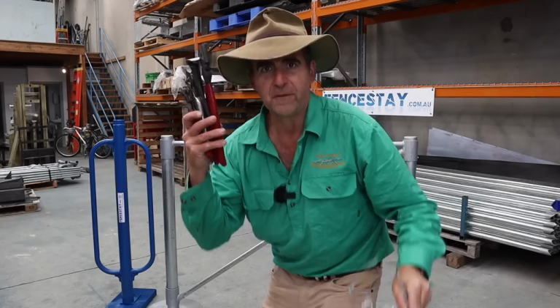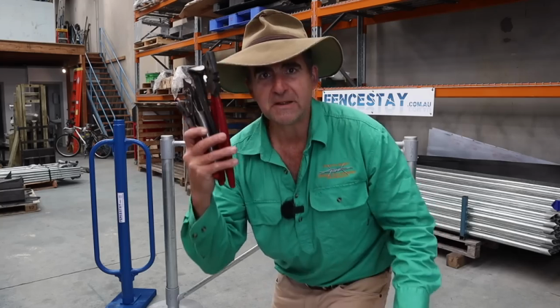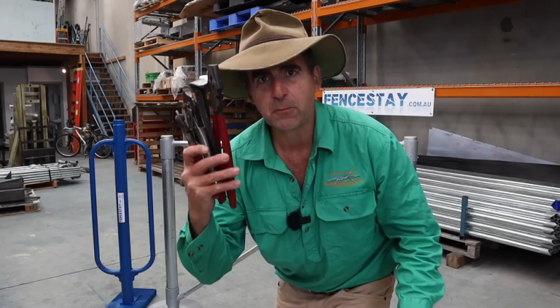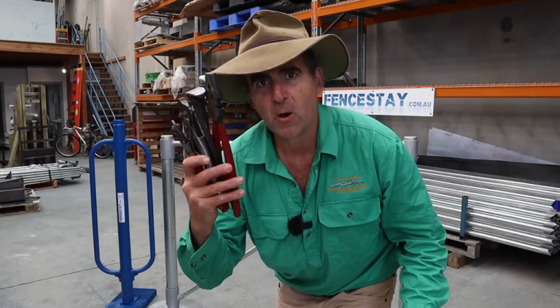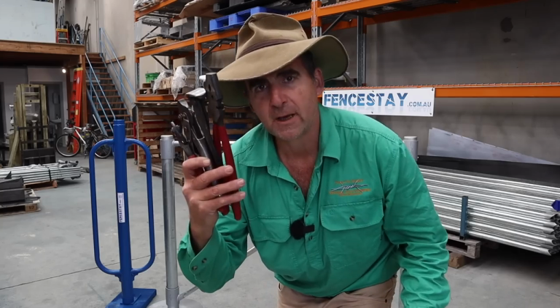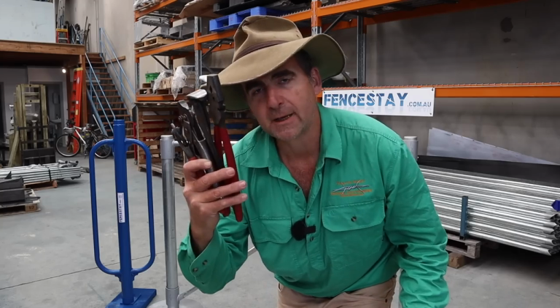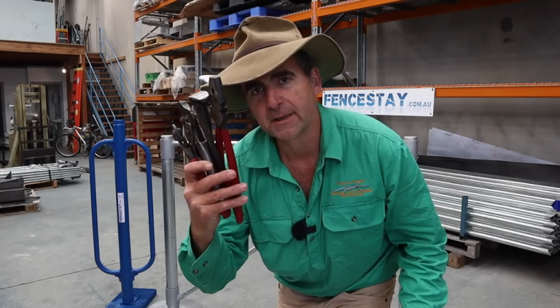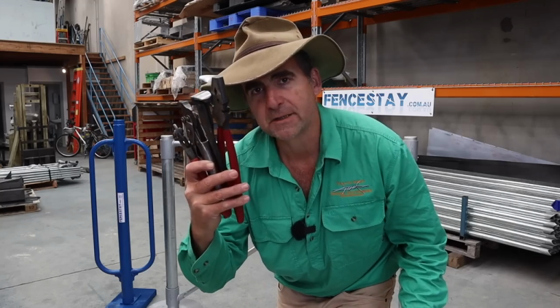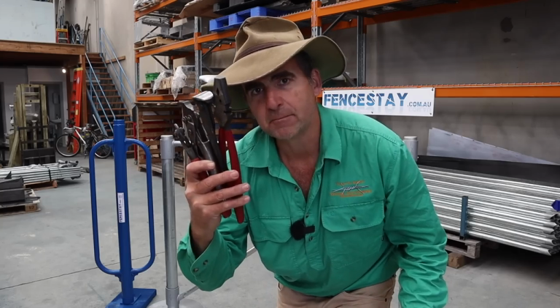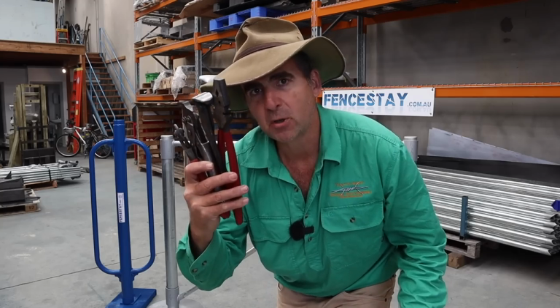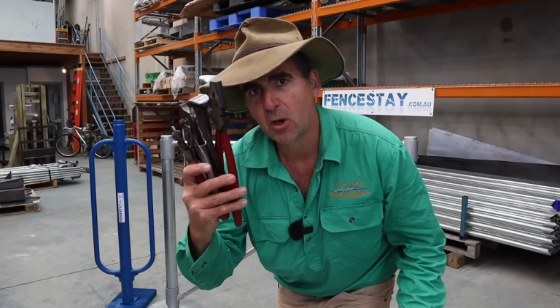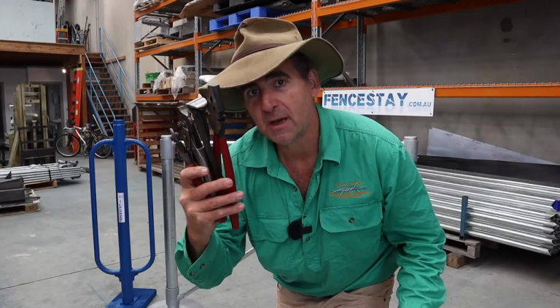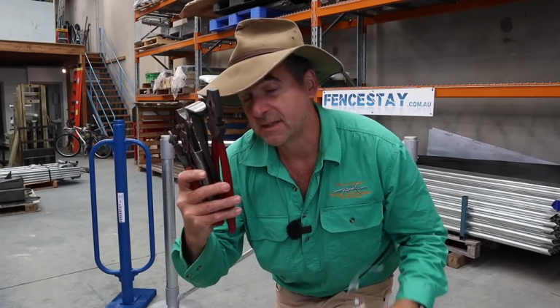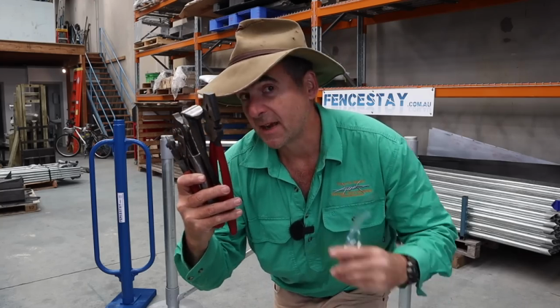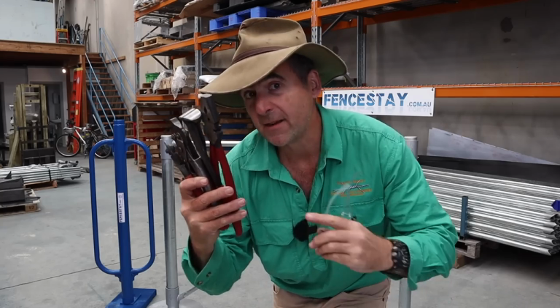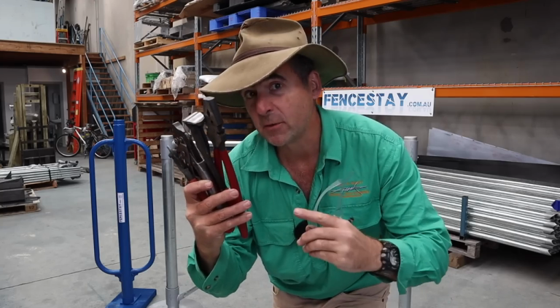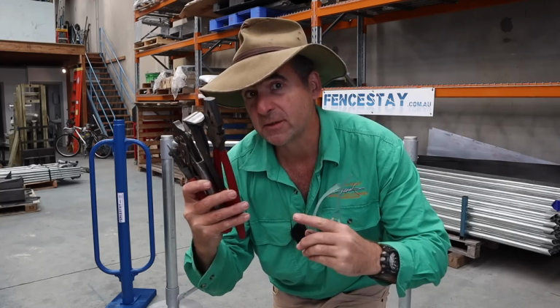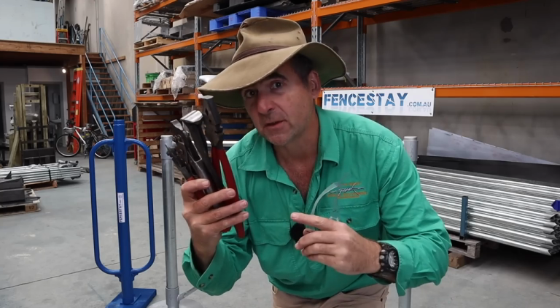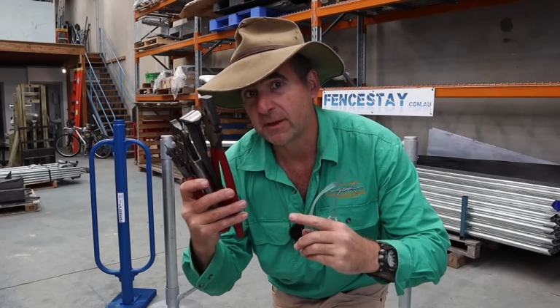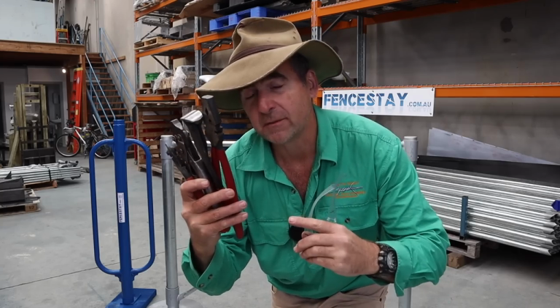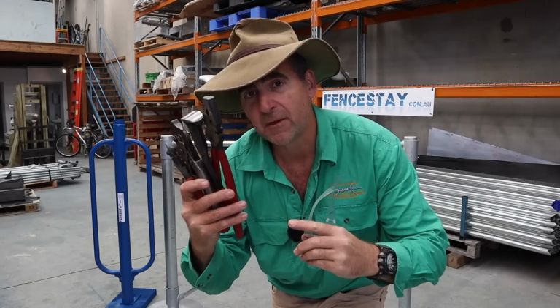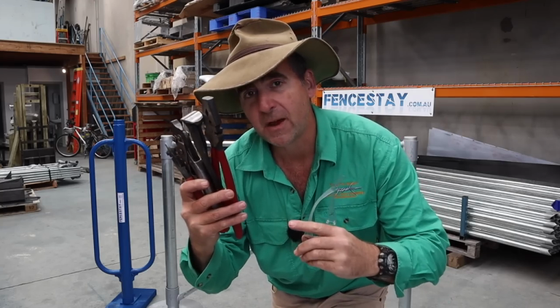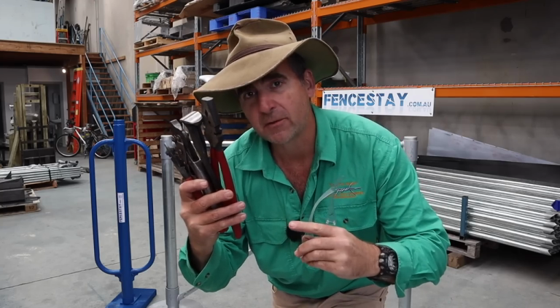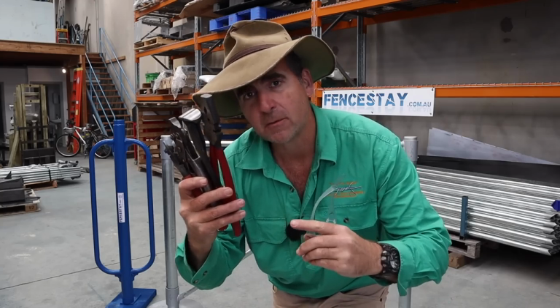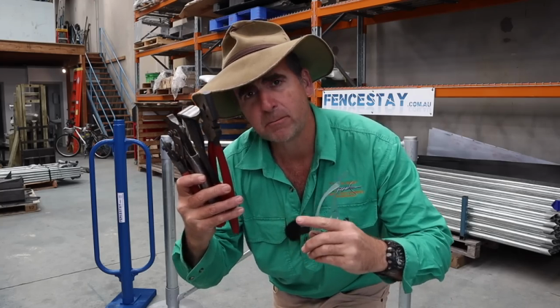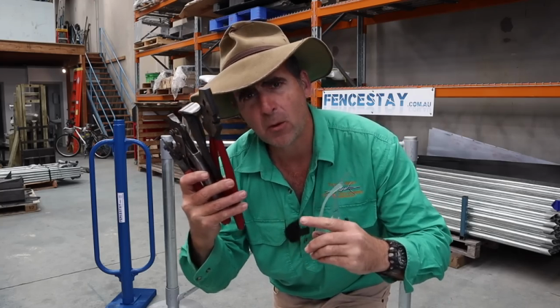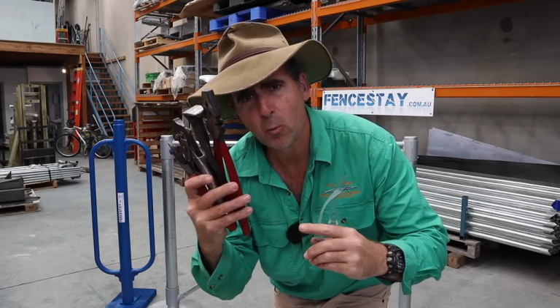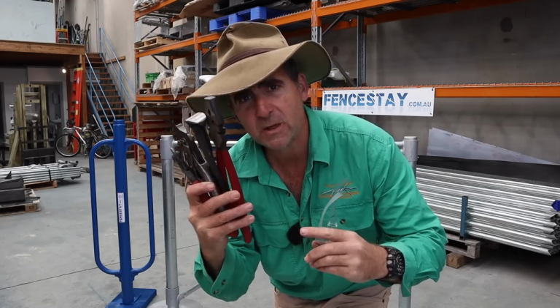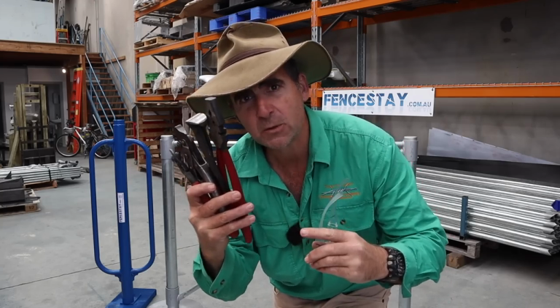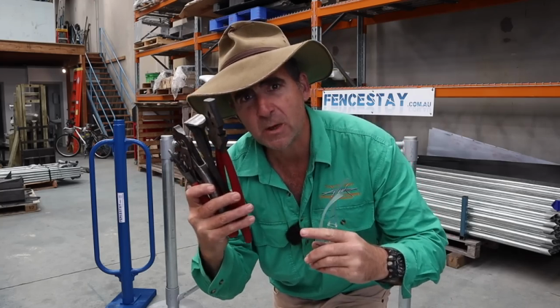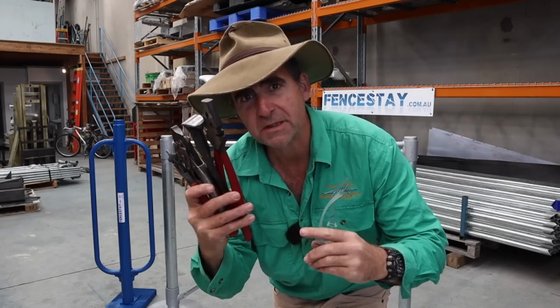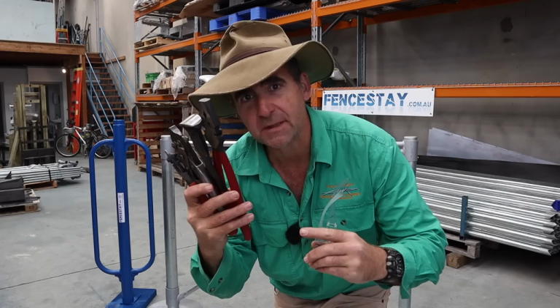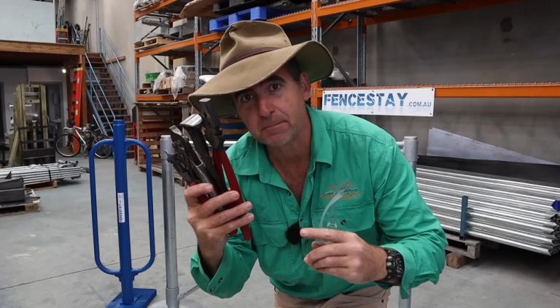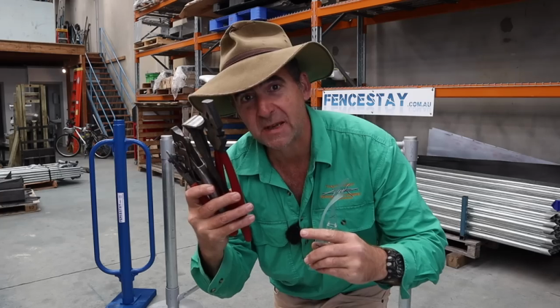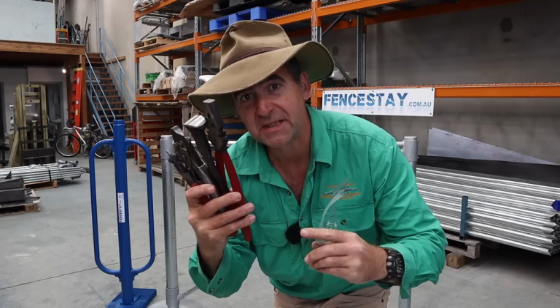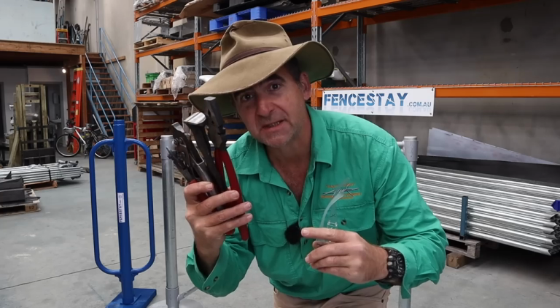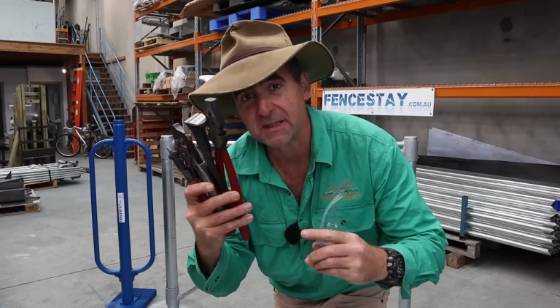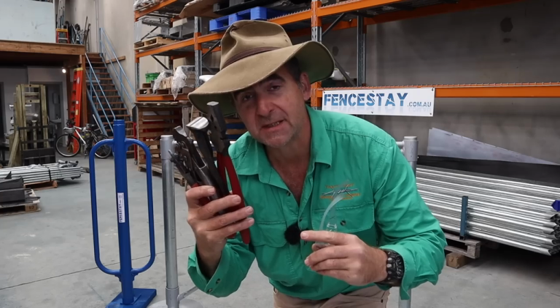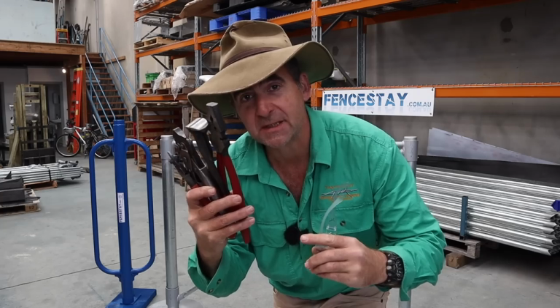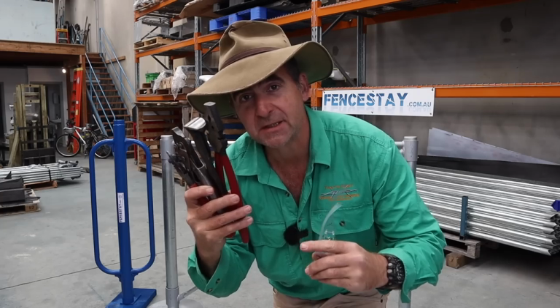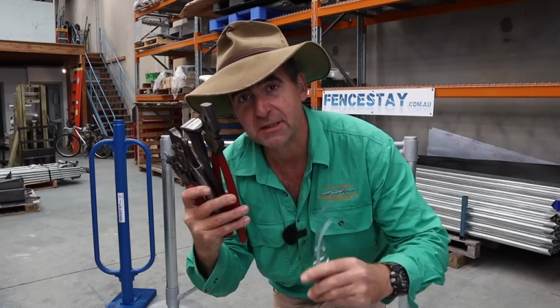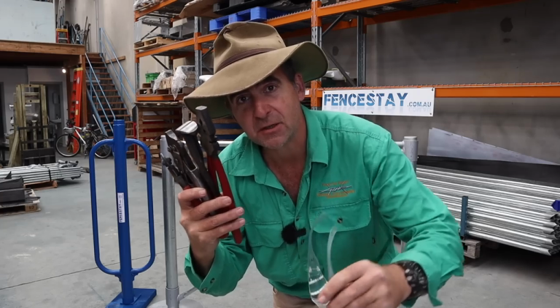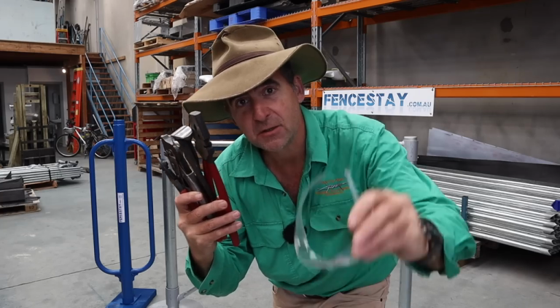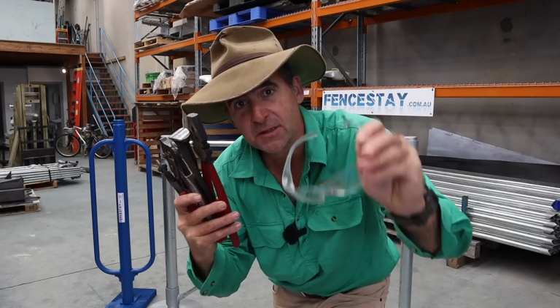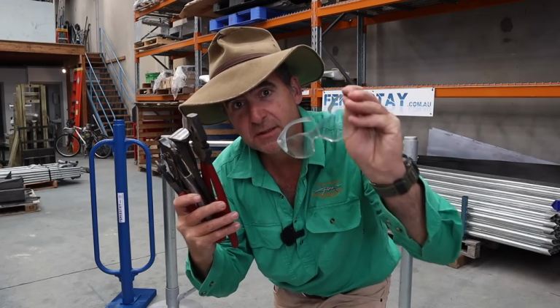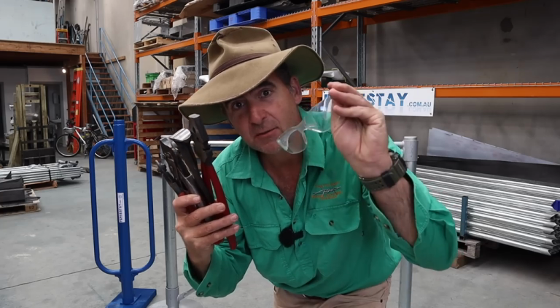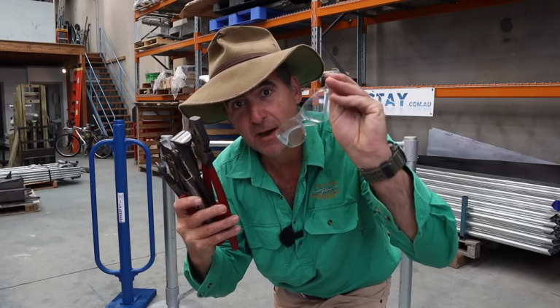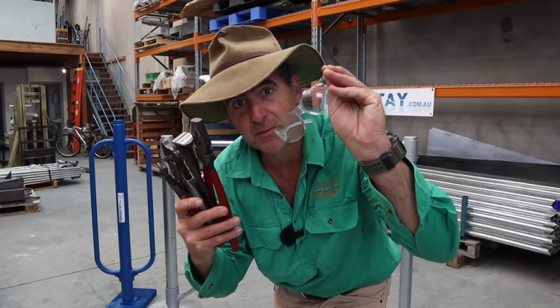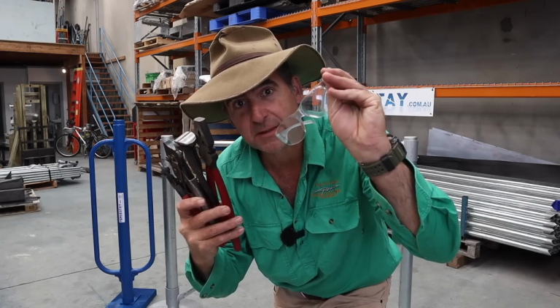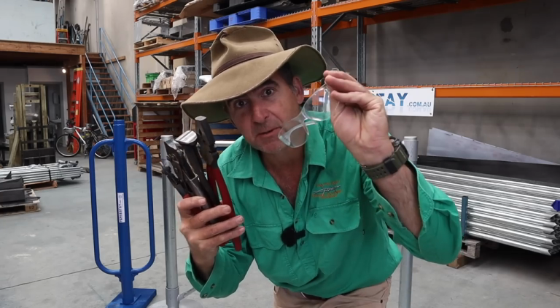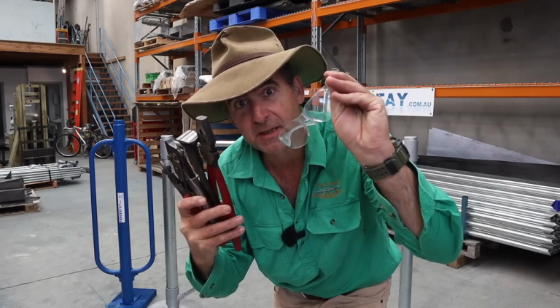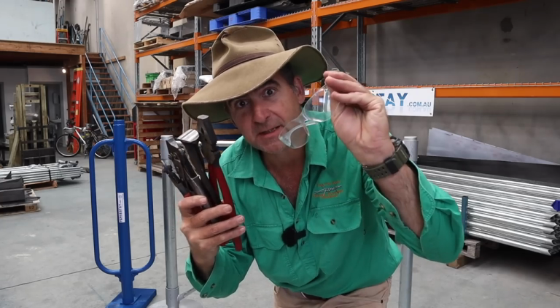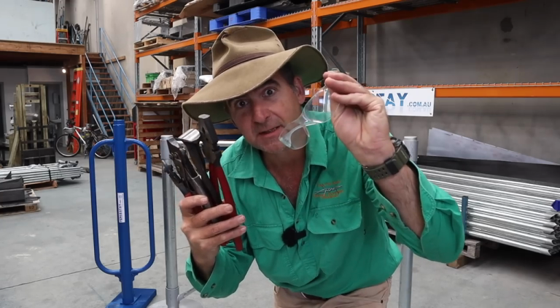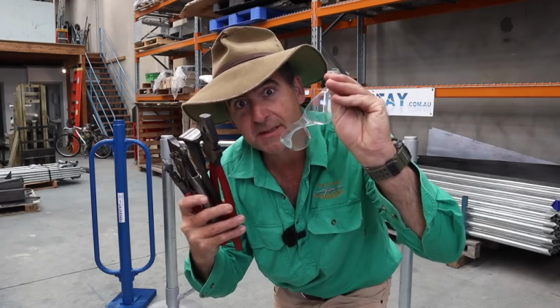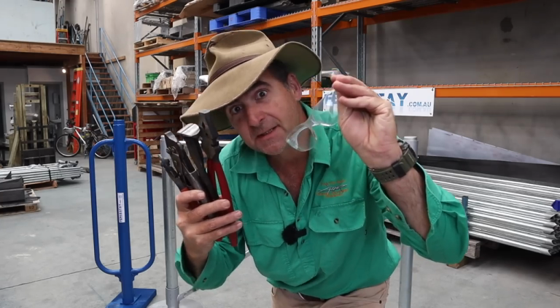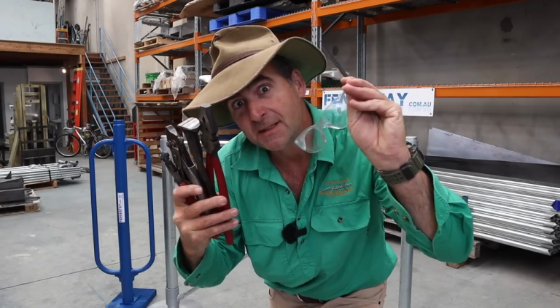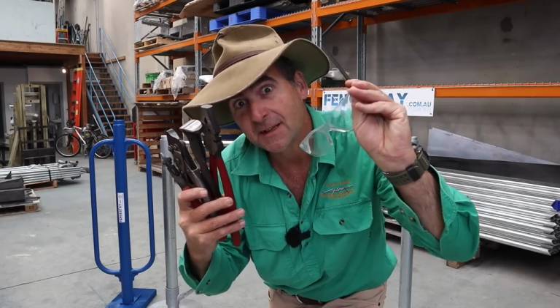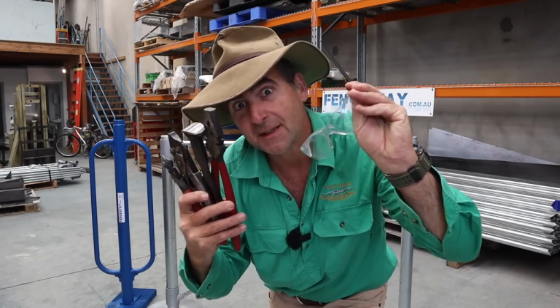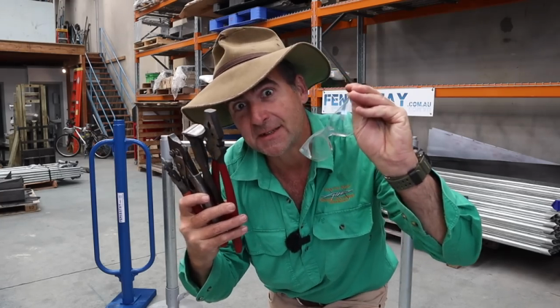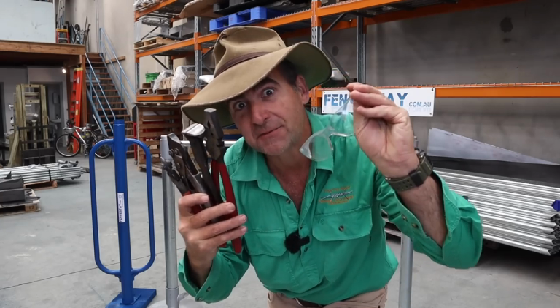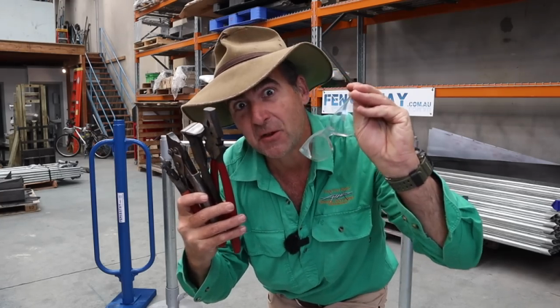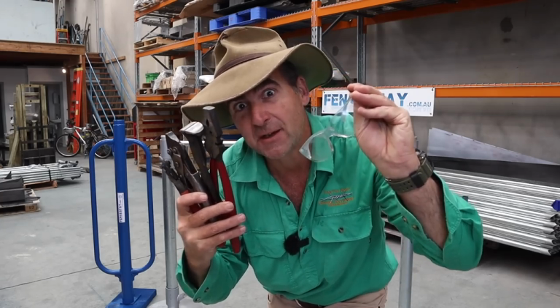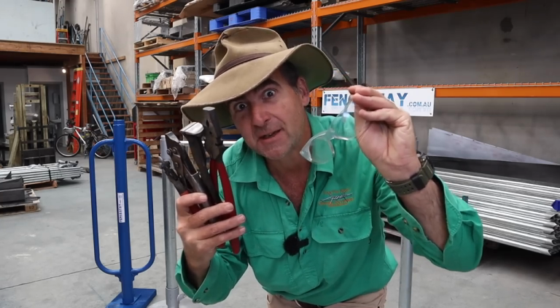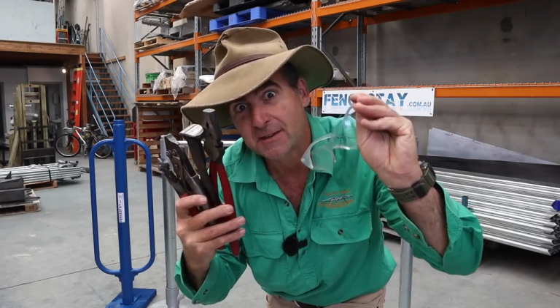Fence wire cutters and pliers — everyone's got their favourite, but which one's the best and easiest to use? Grab your speed dealers, let's find out.